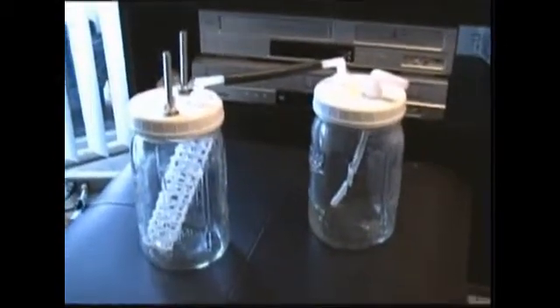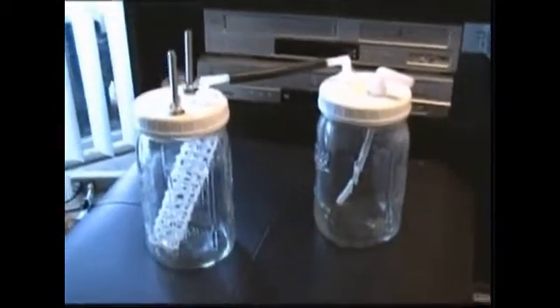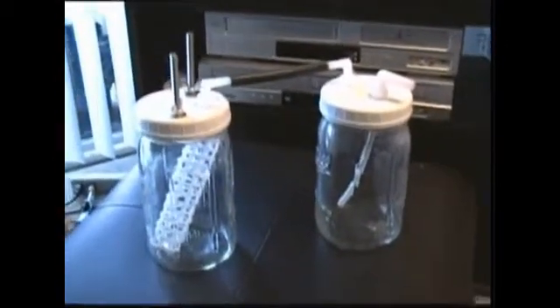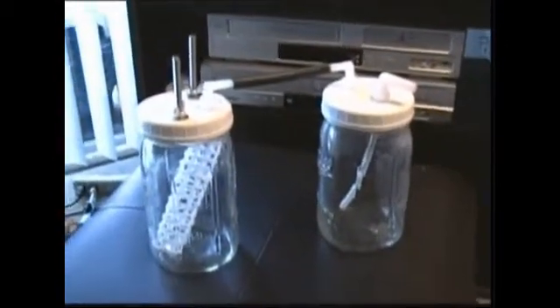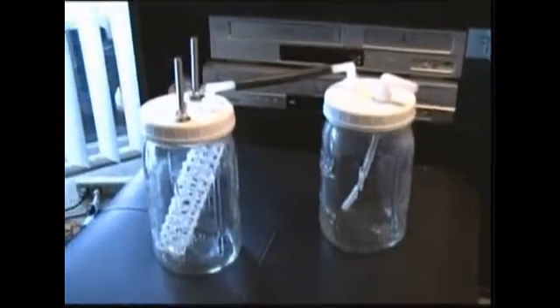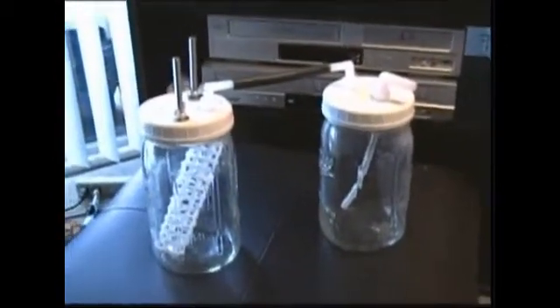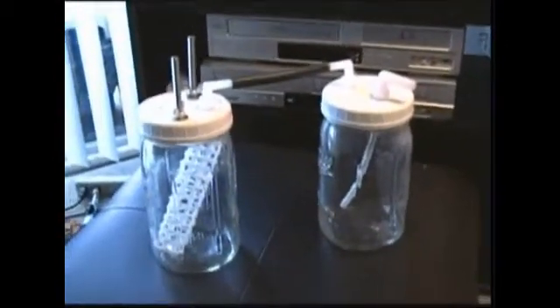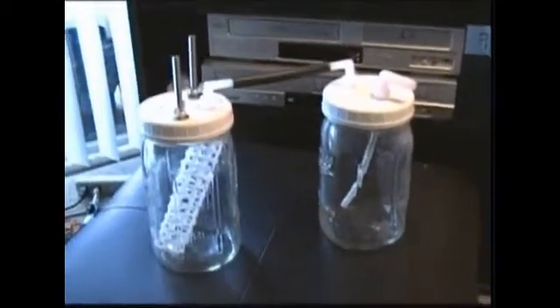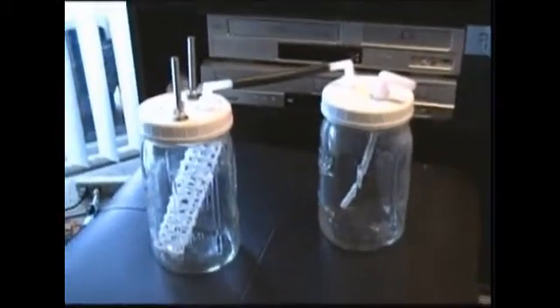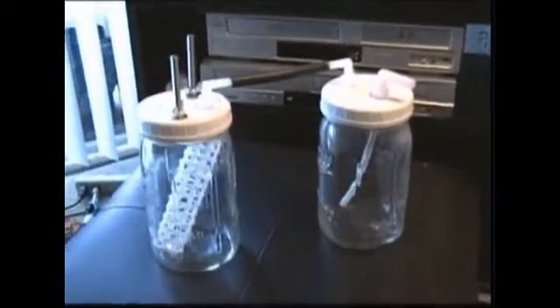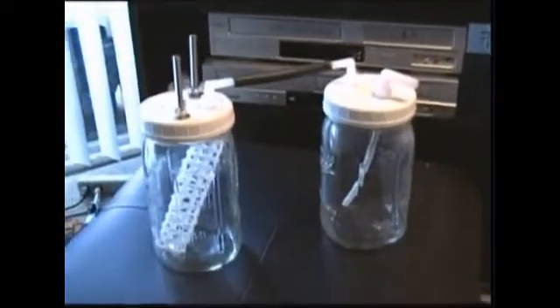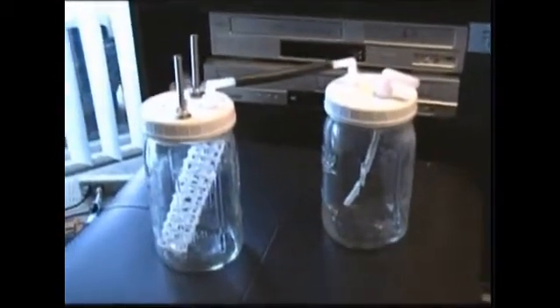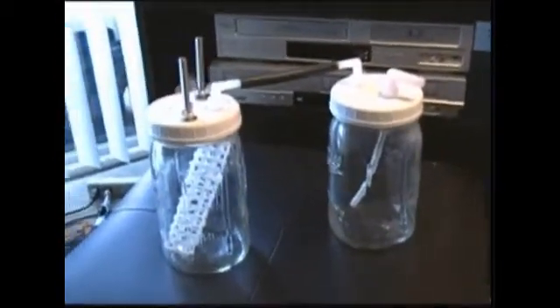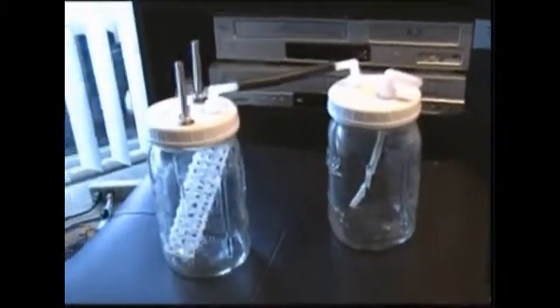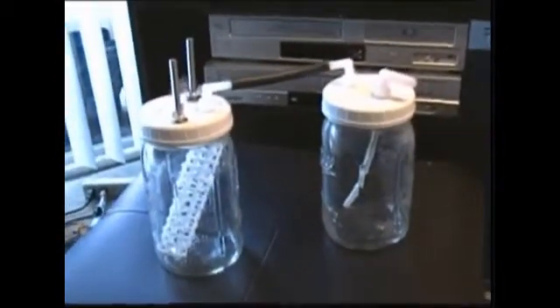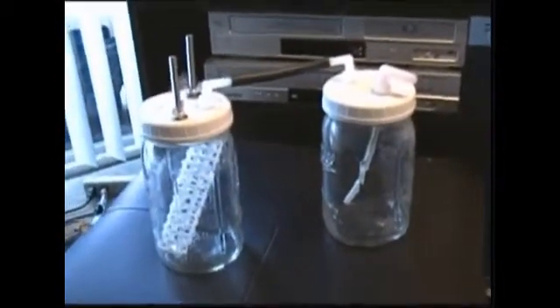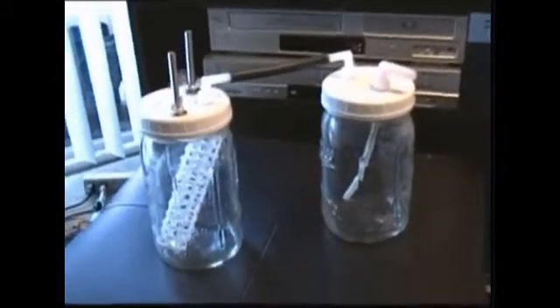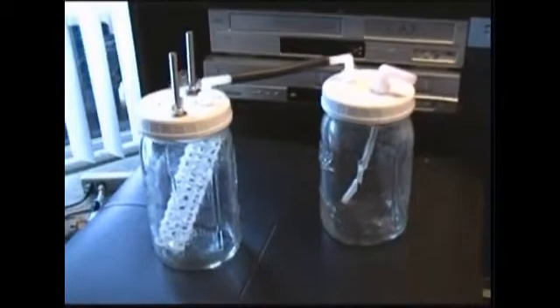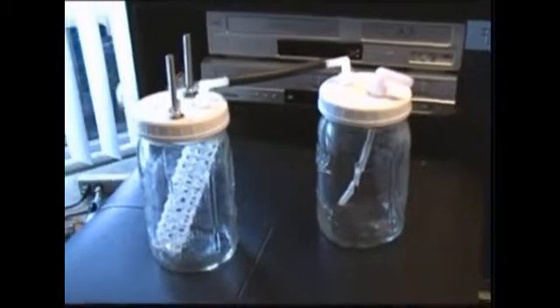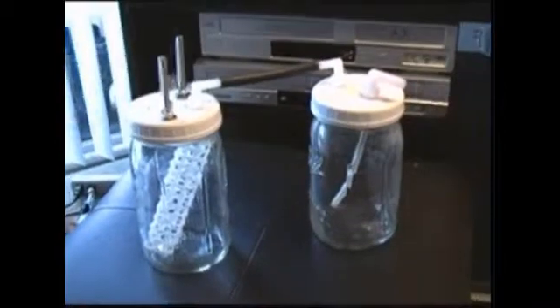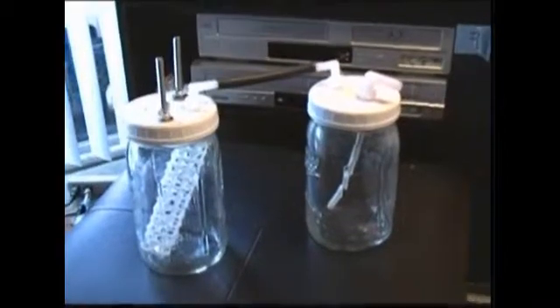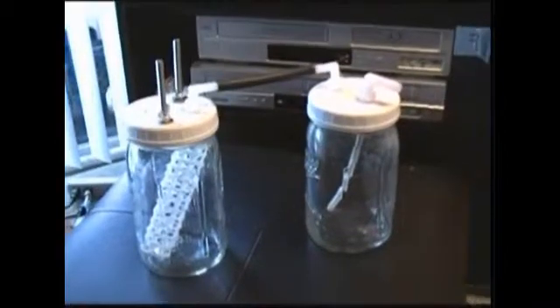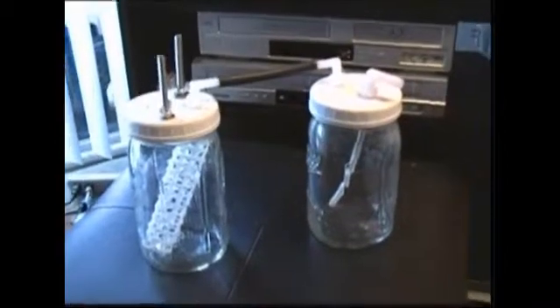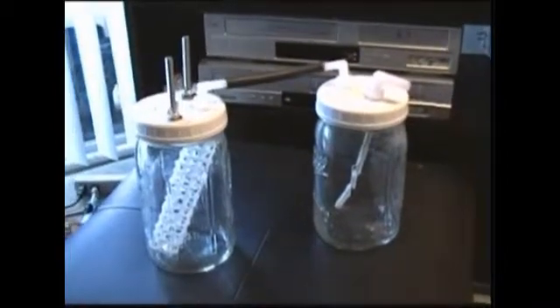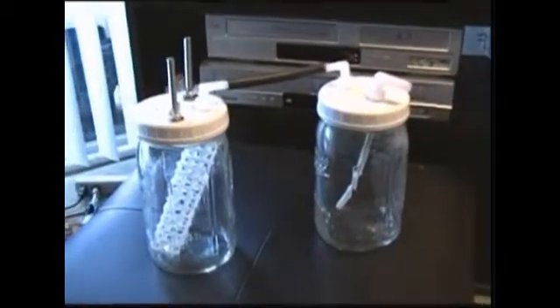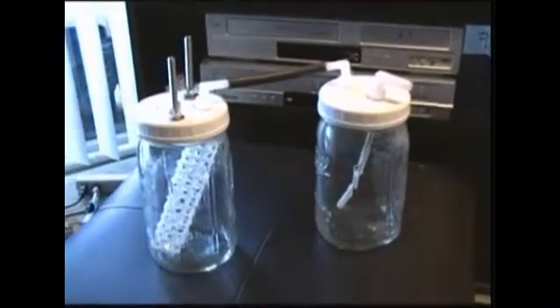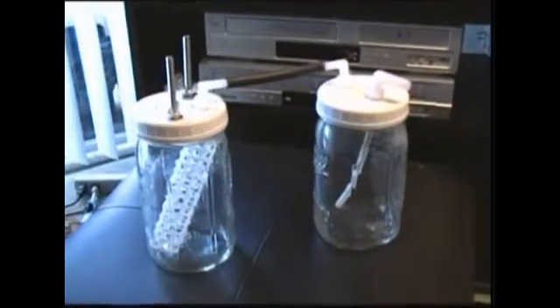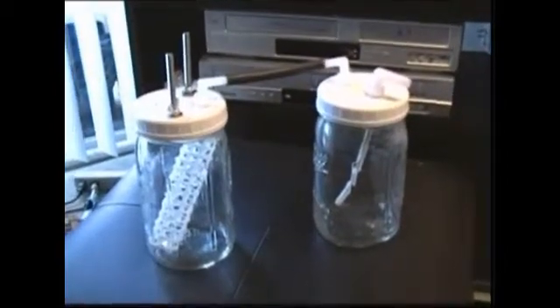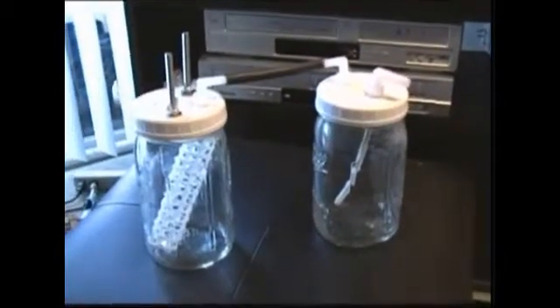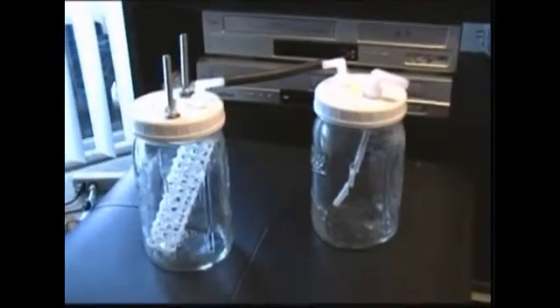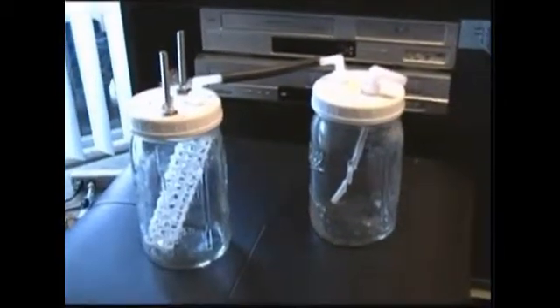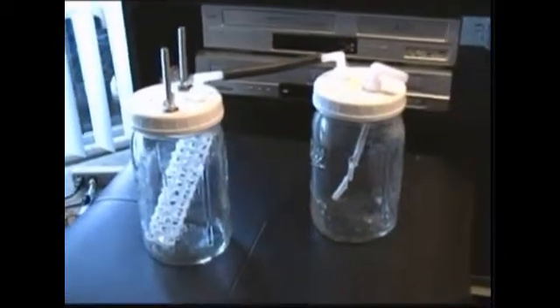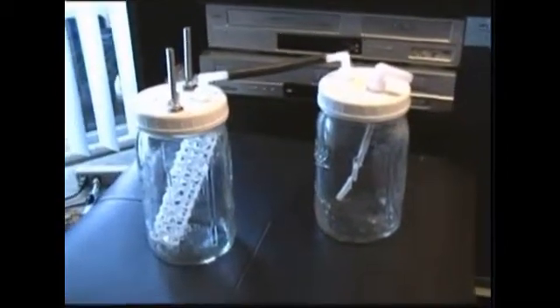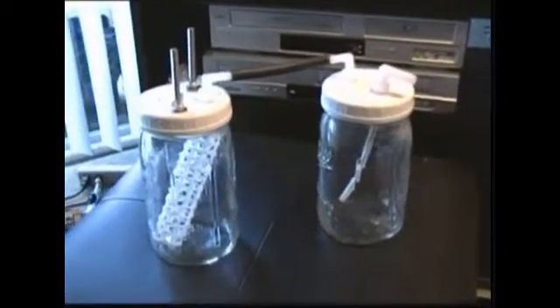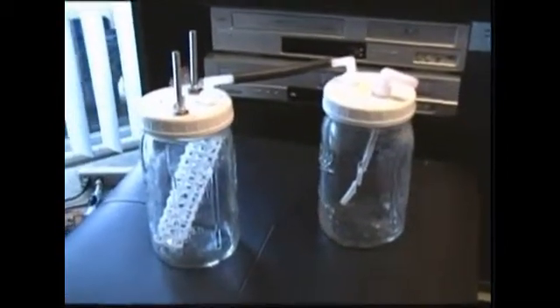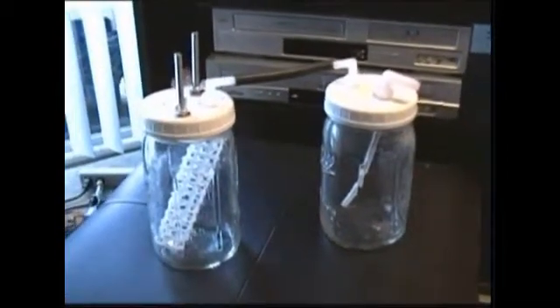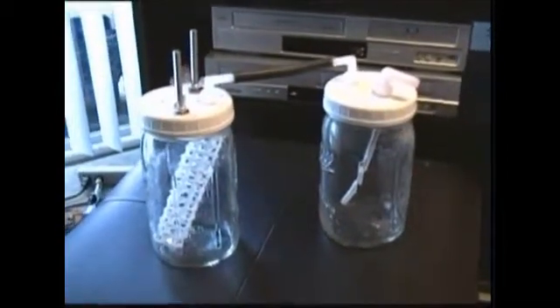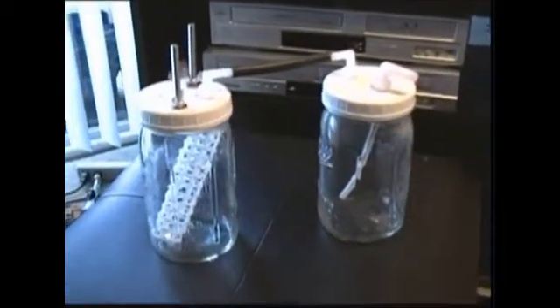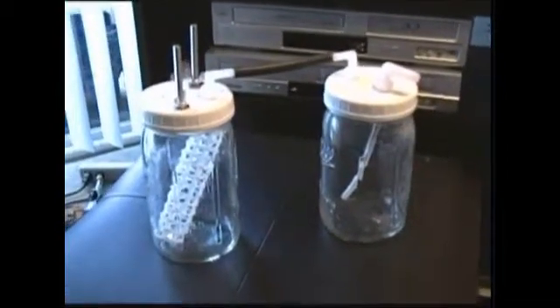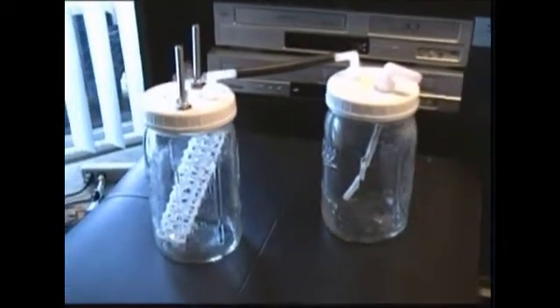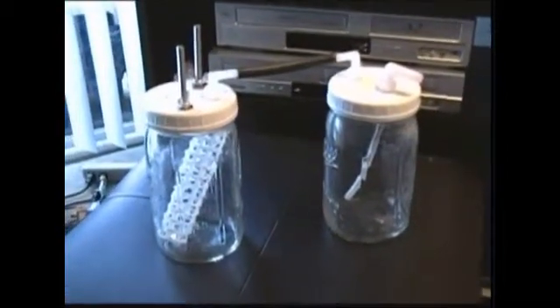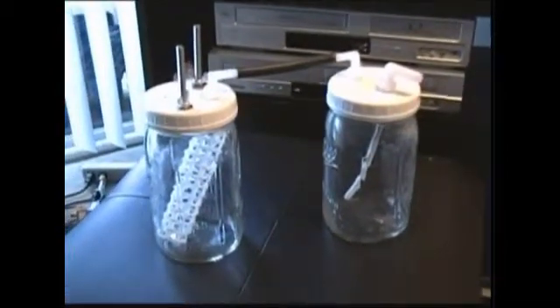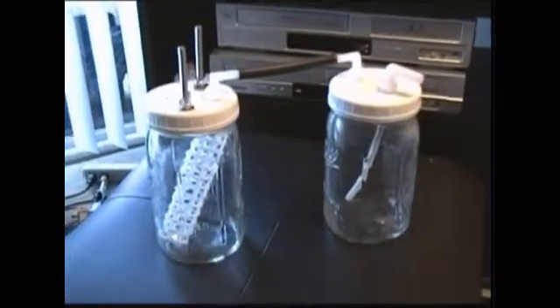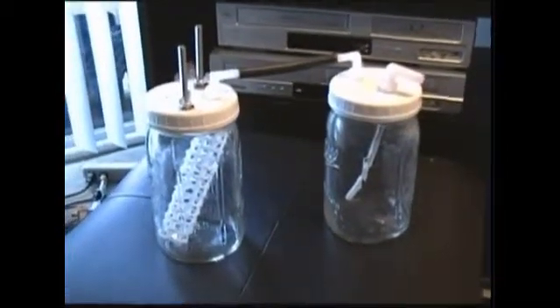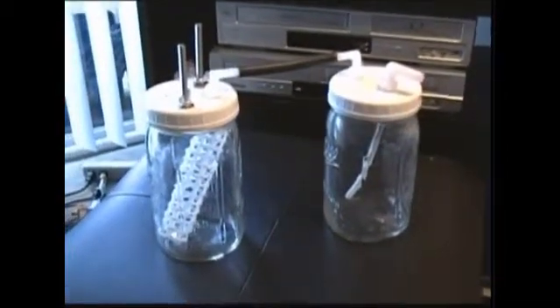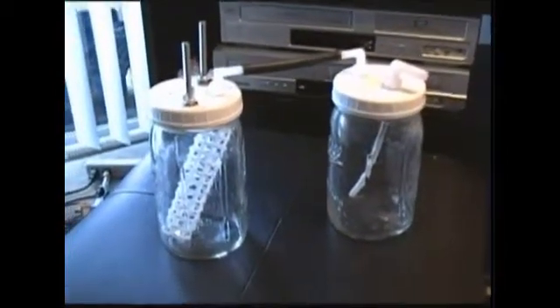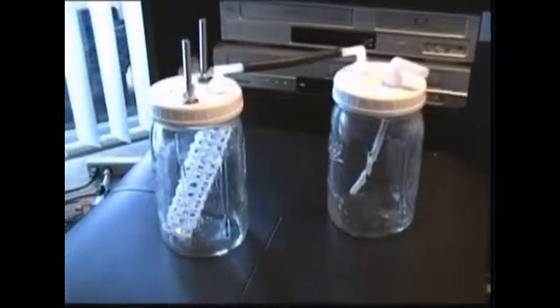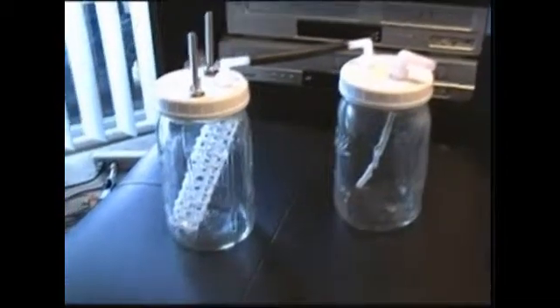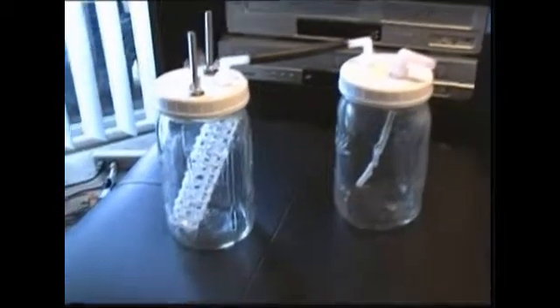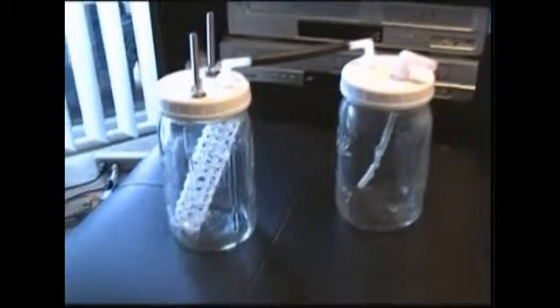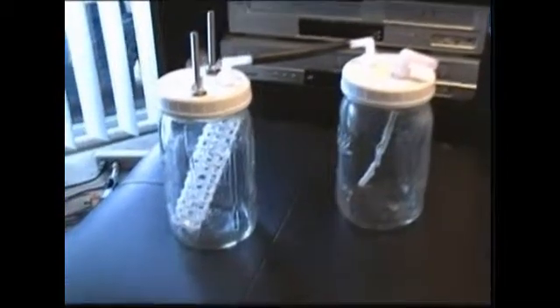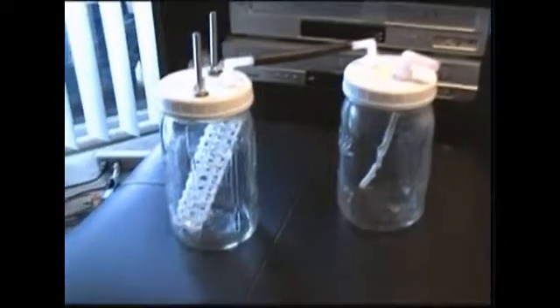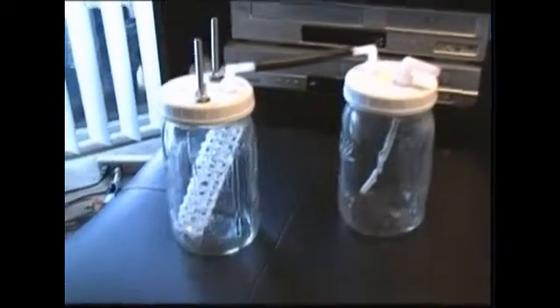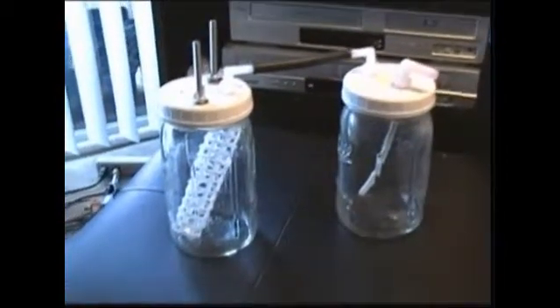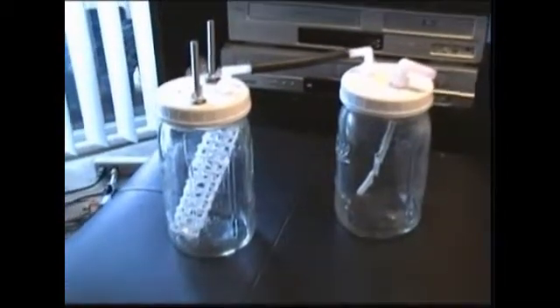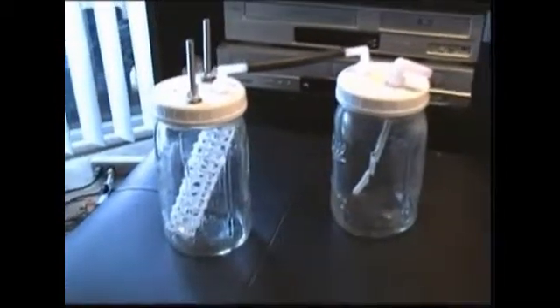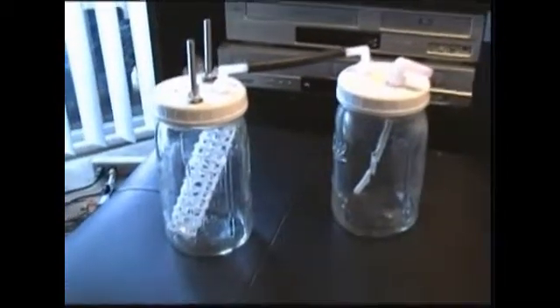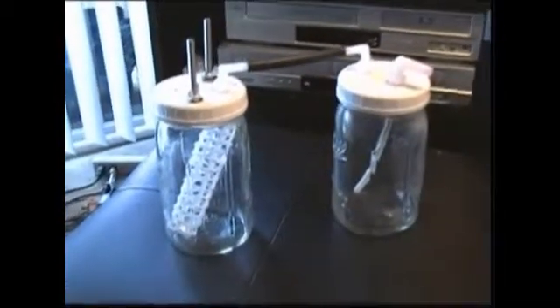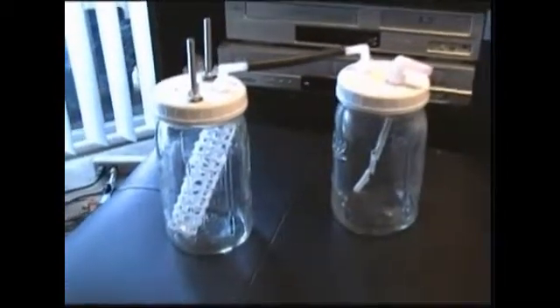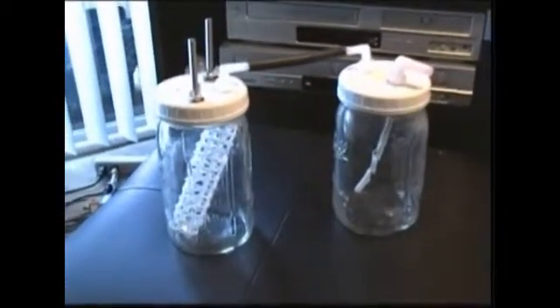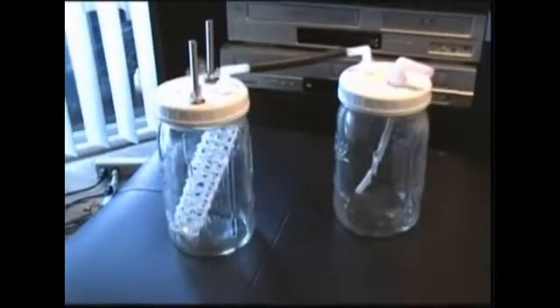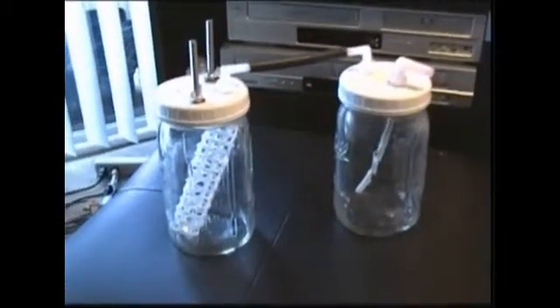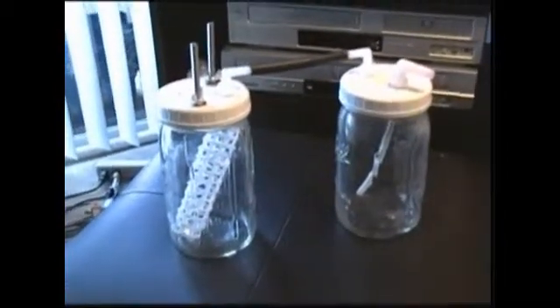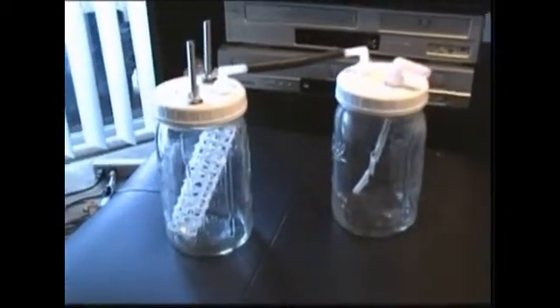I didn't like the way that worked. I don't like the jars, so I moved on to a thicker jar with a better setup.